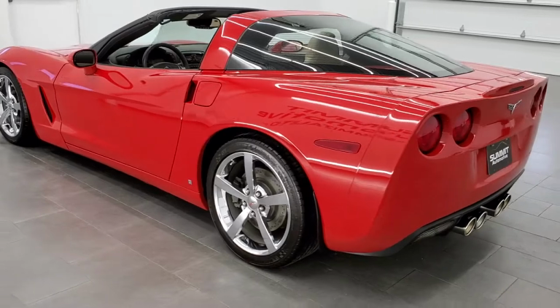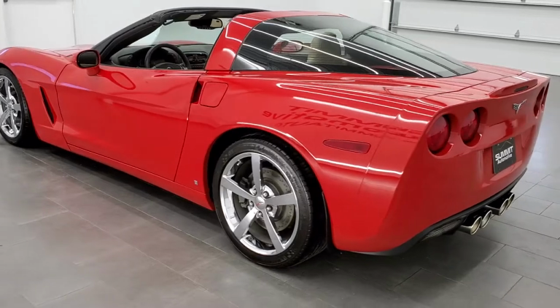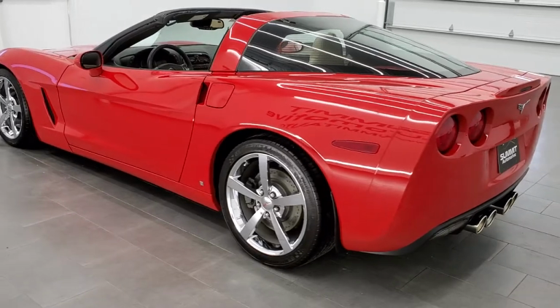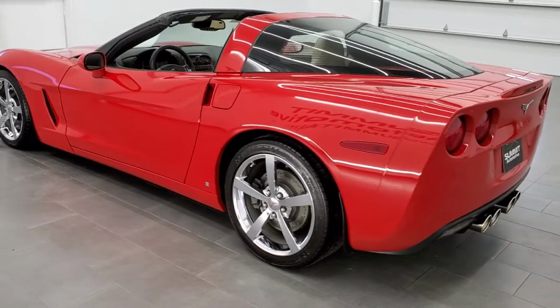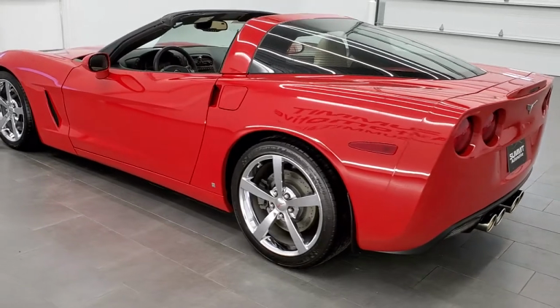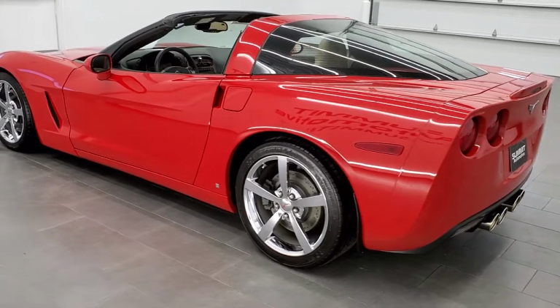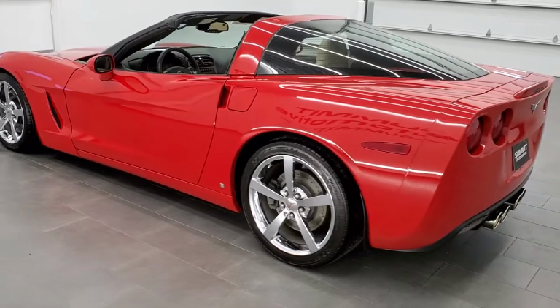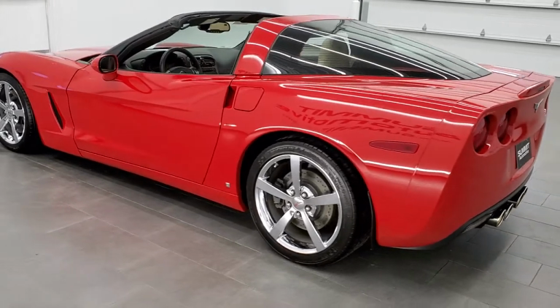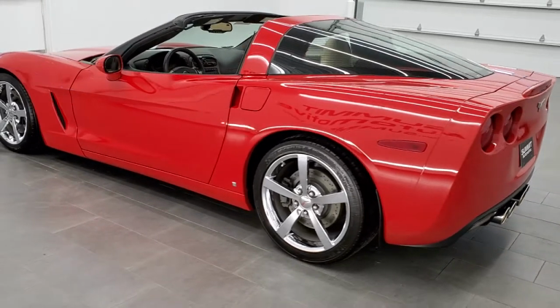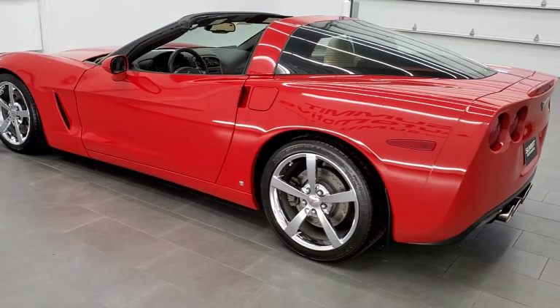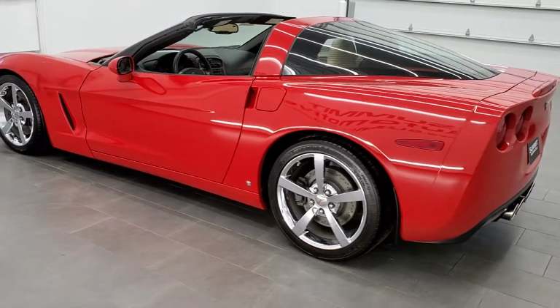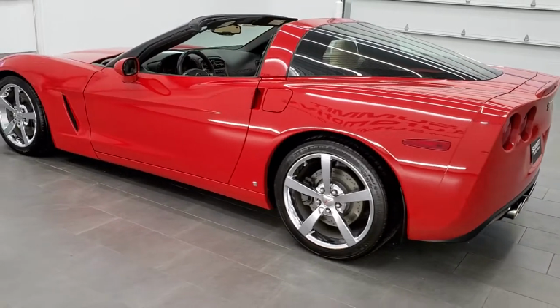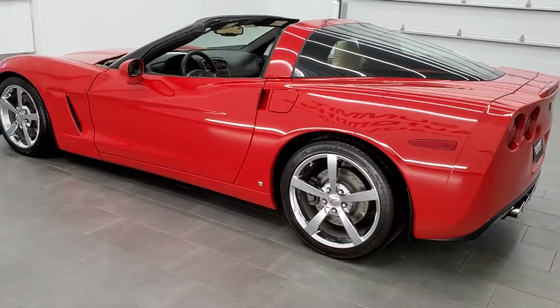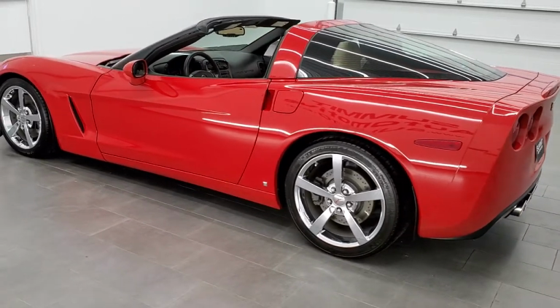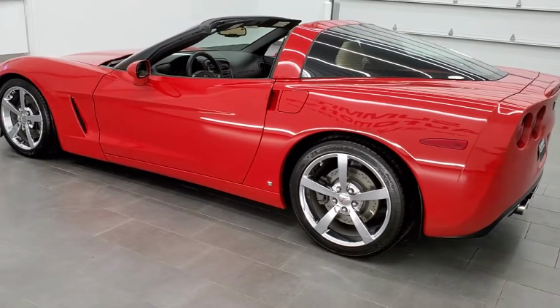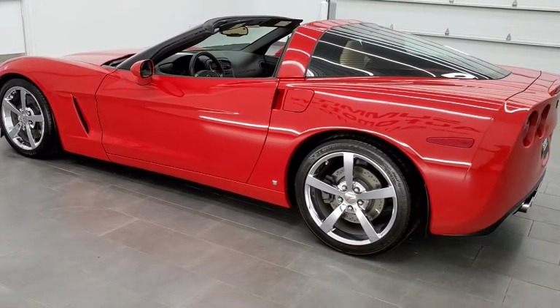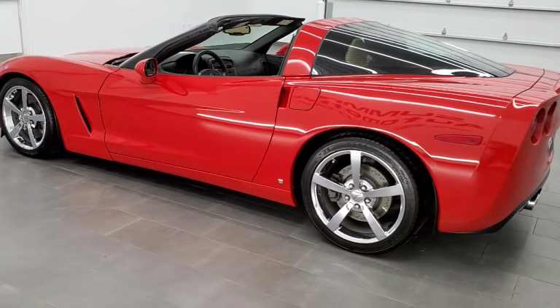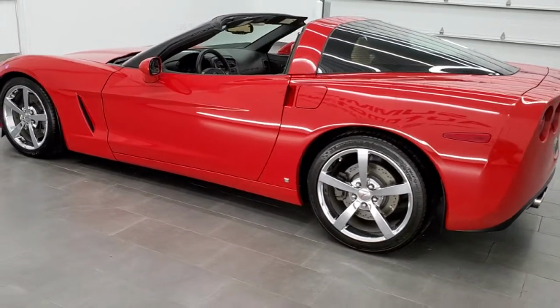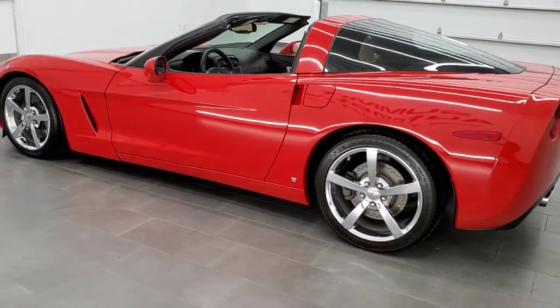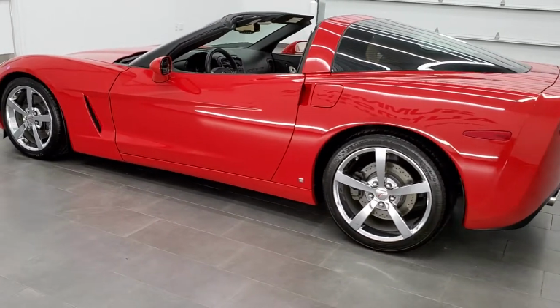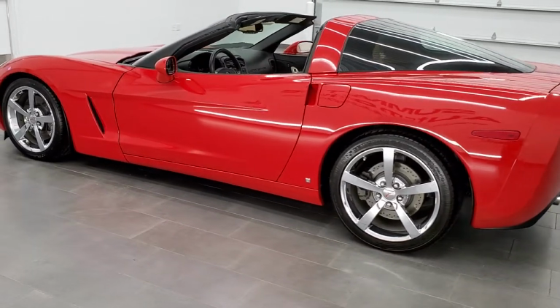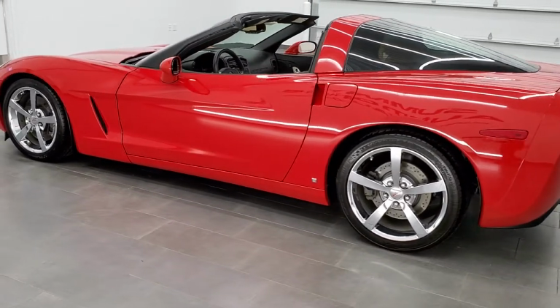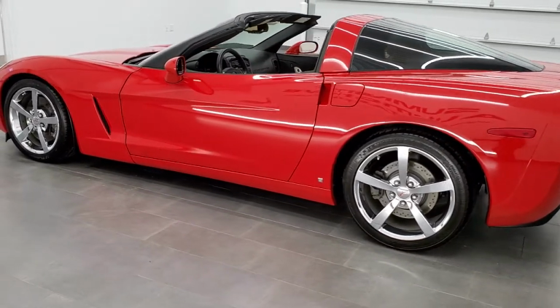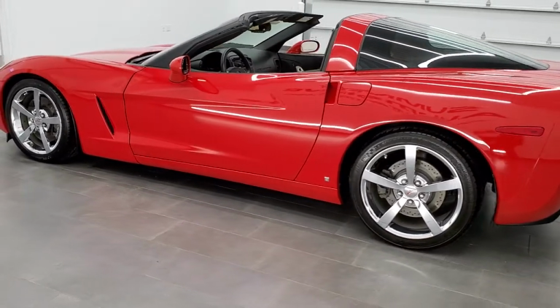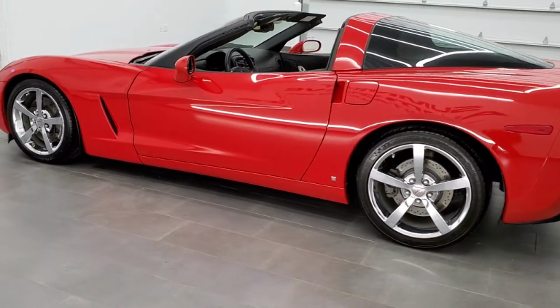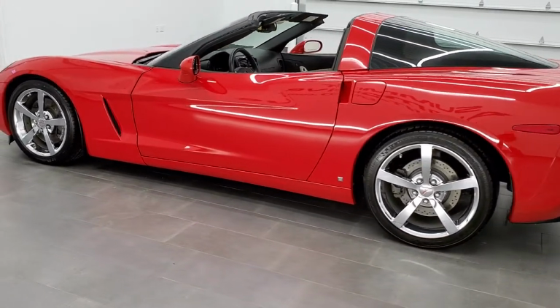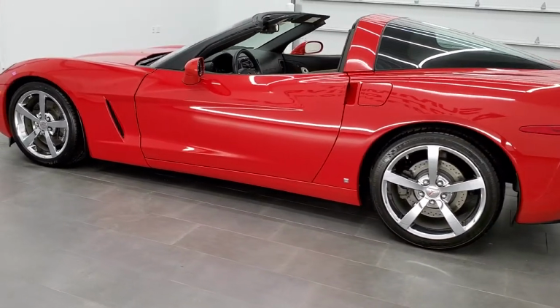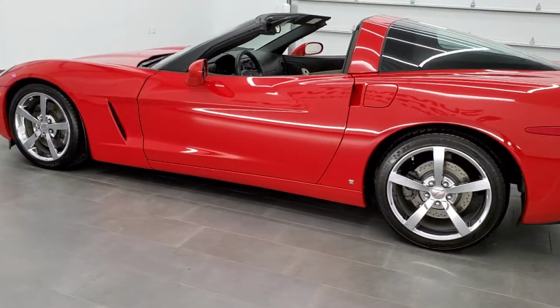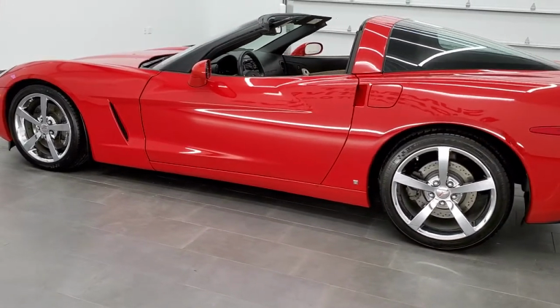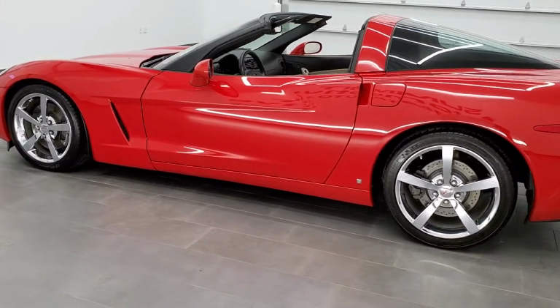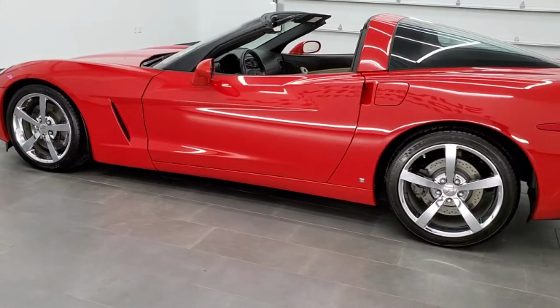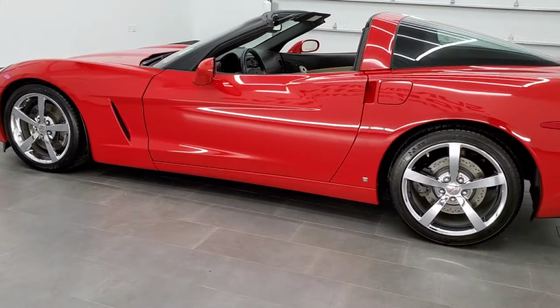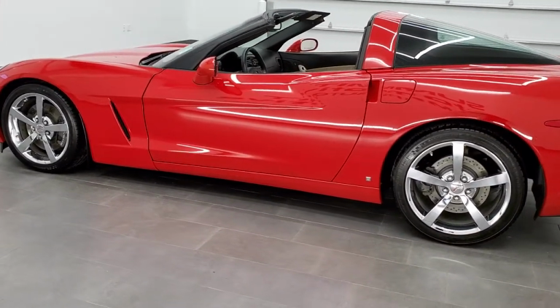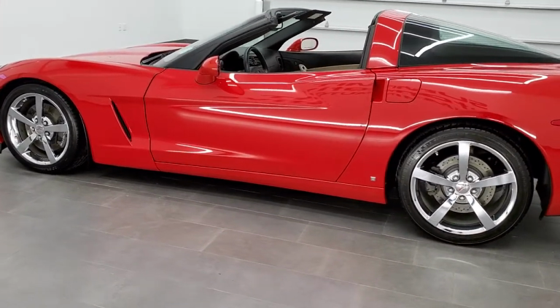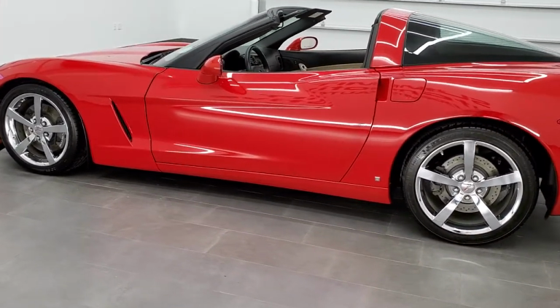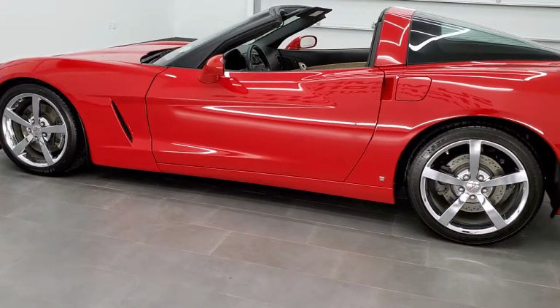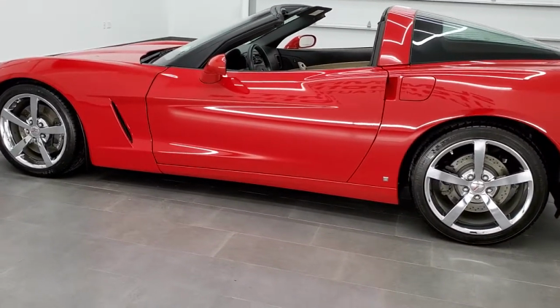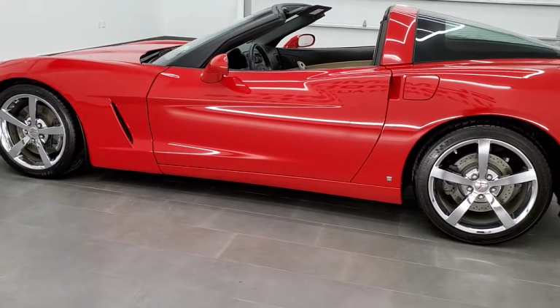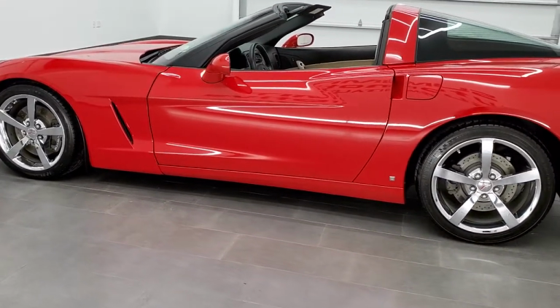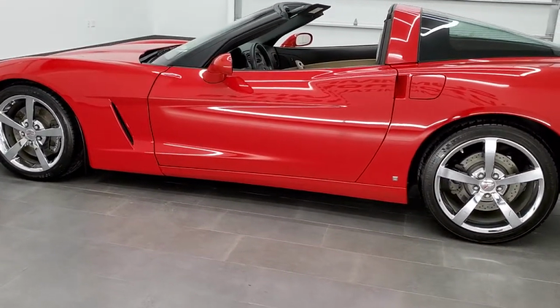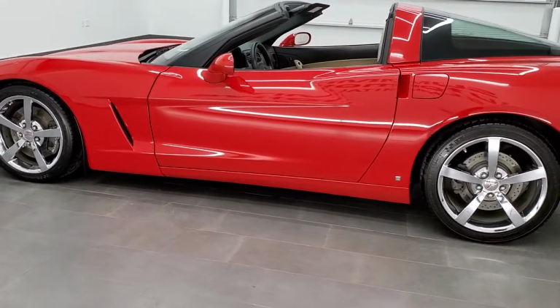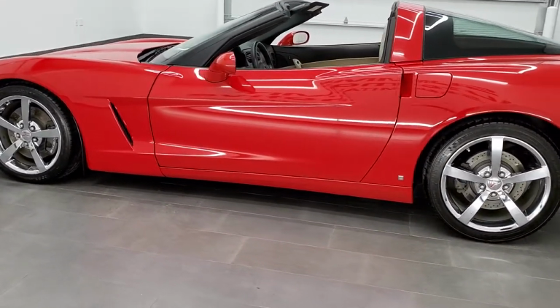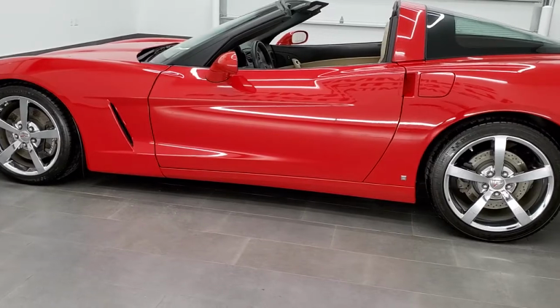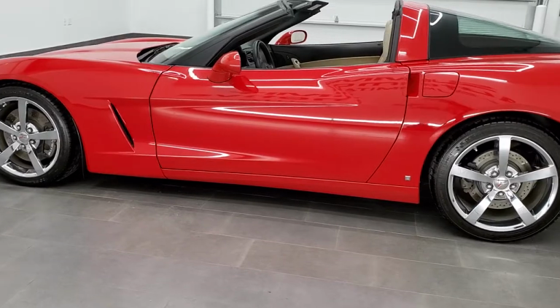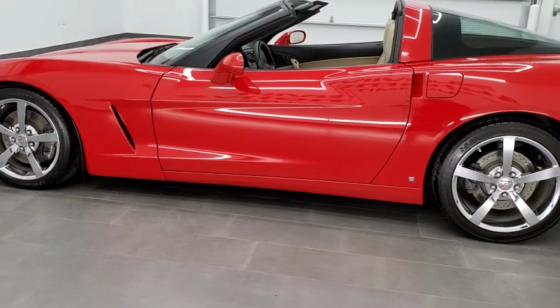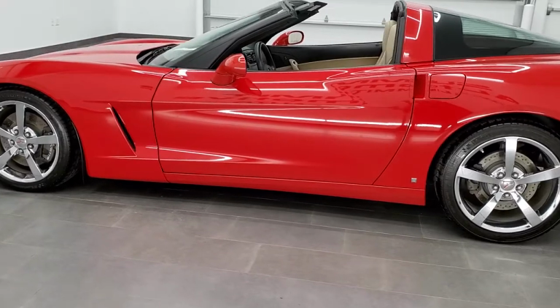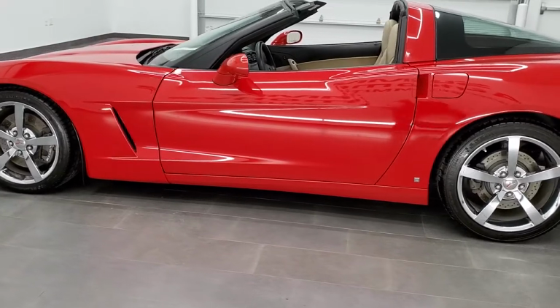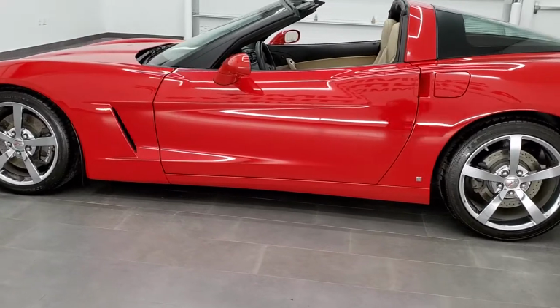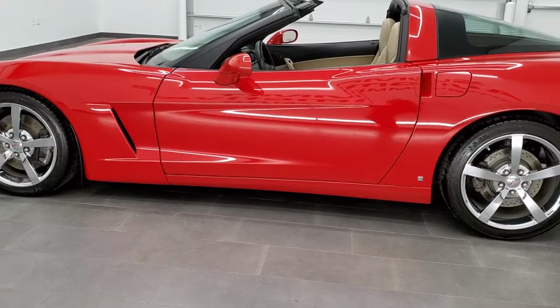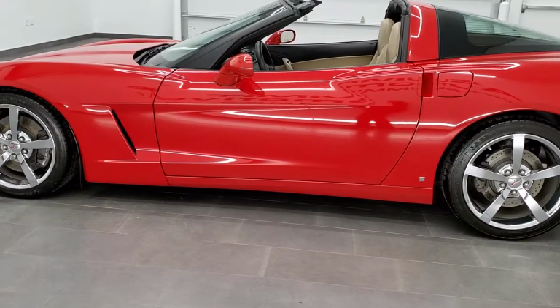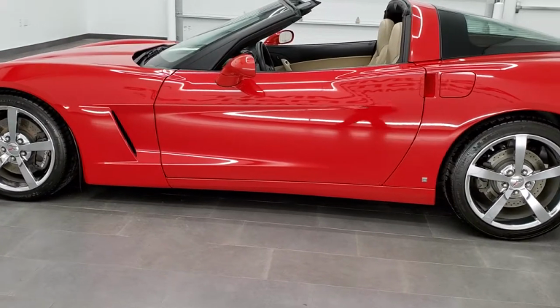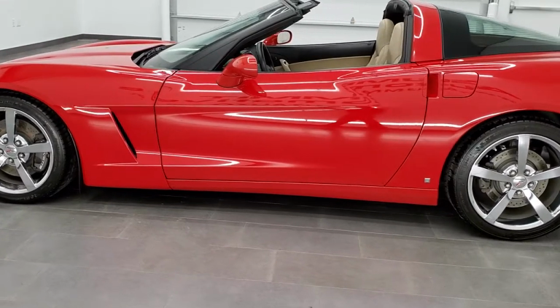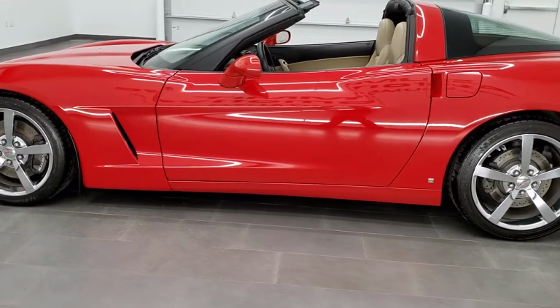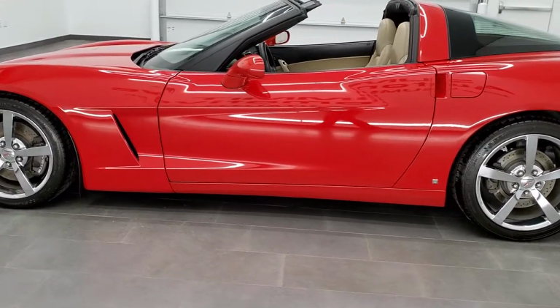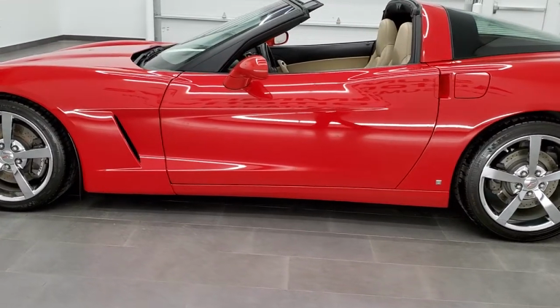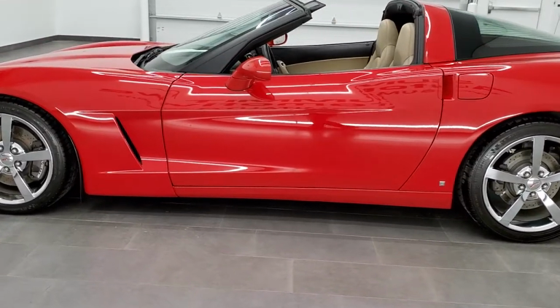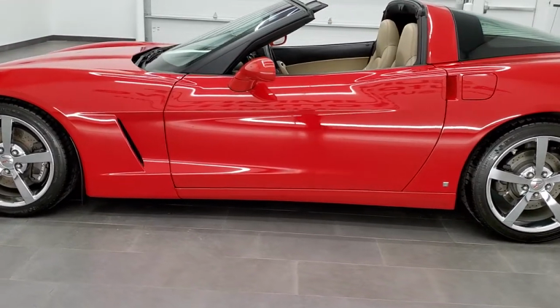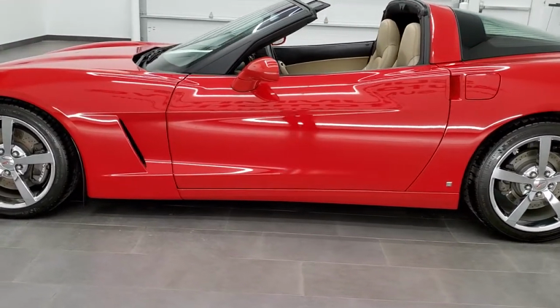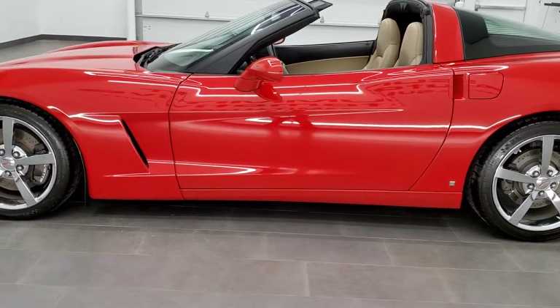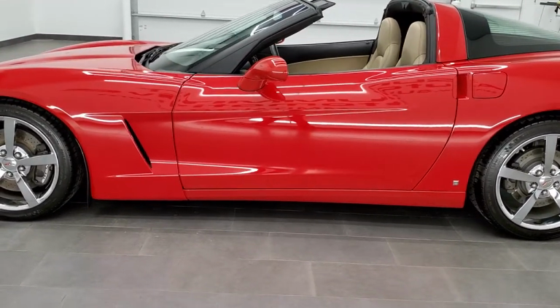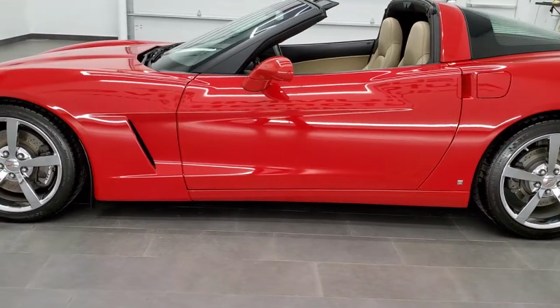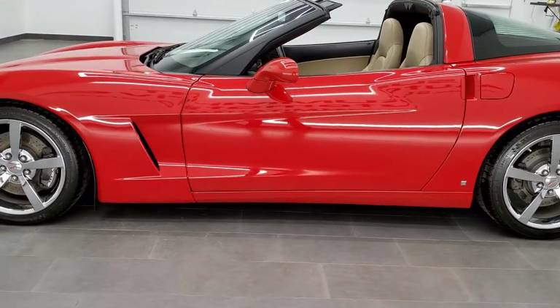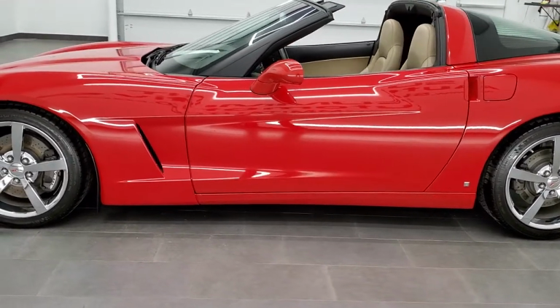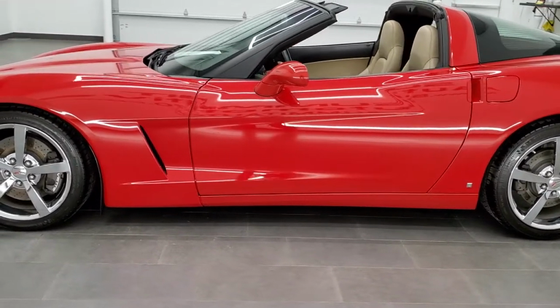This vehicle has the 6.2 liter V8 LS3 motor which pumps out 430 horsepower.